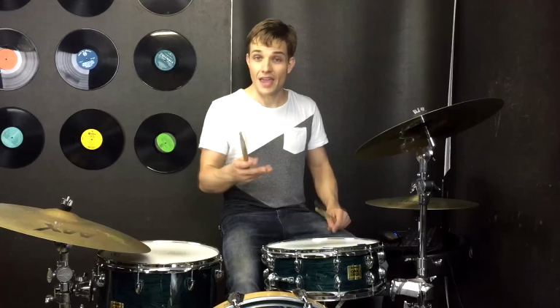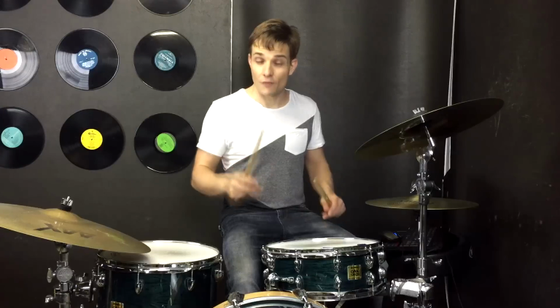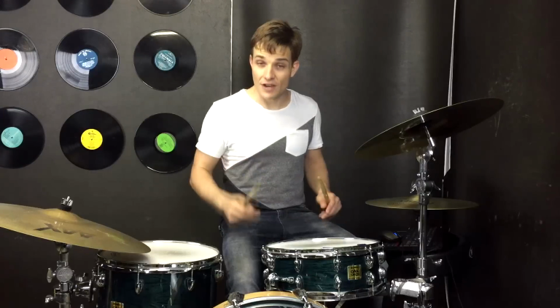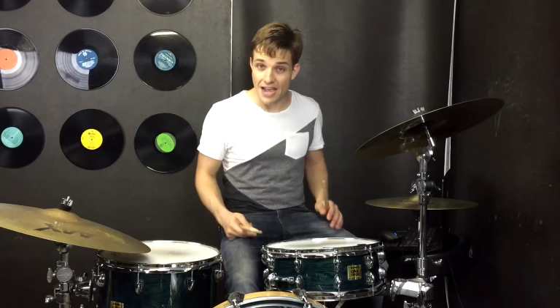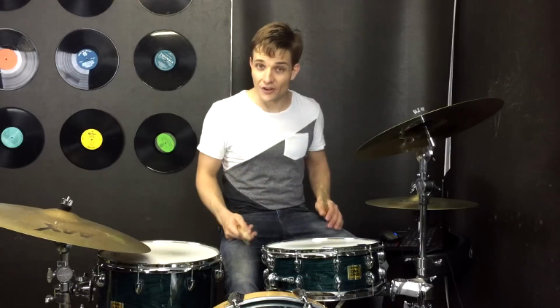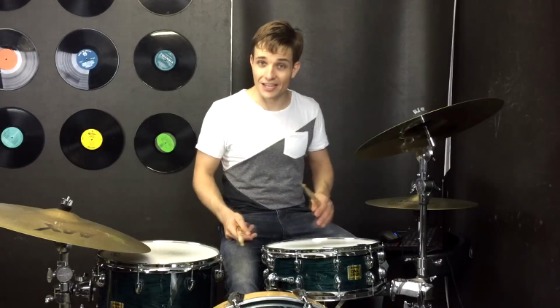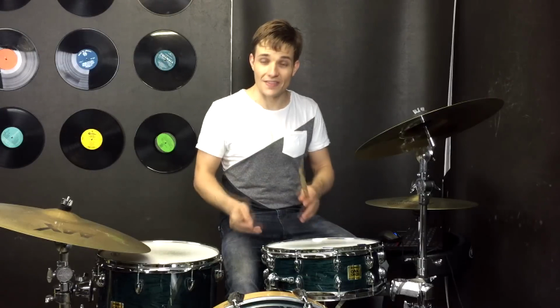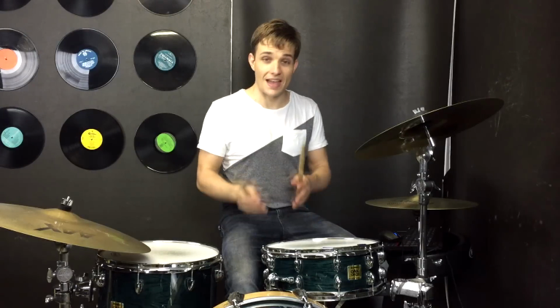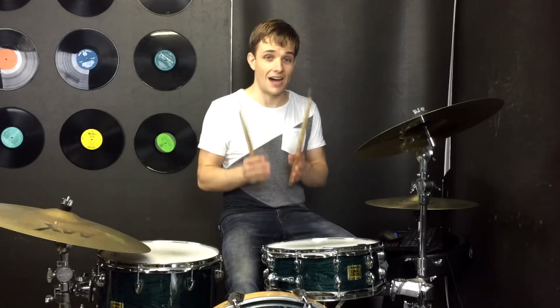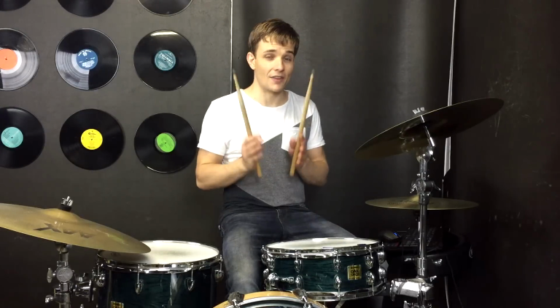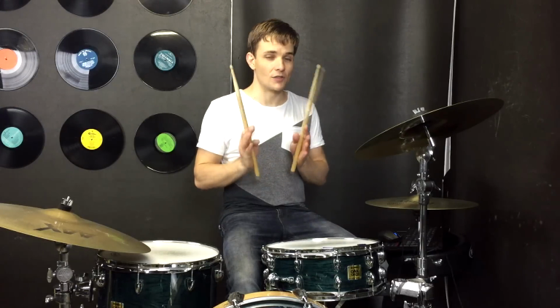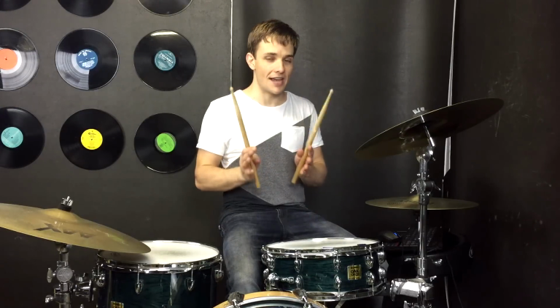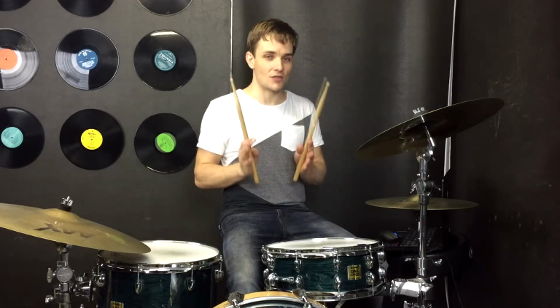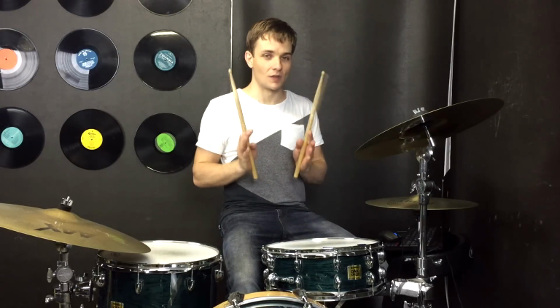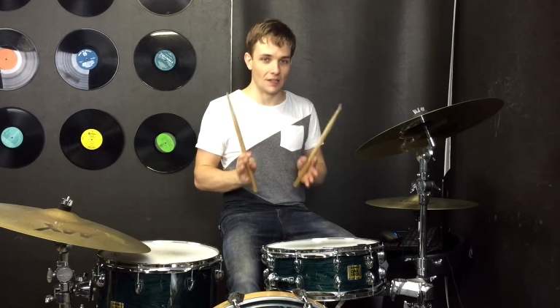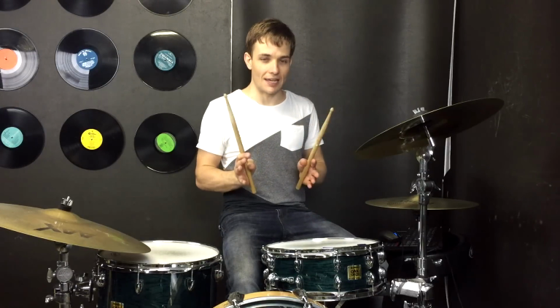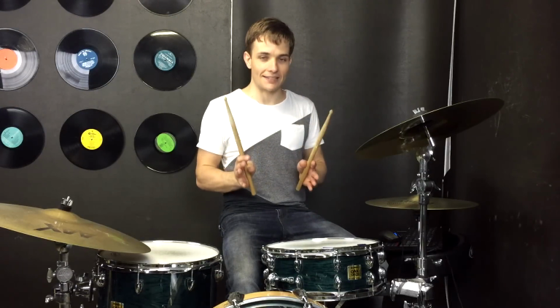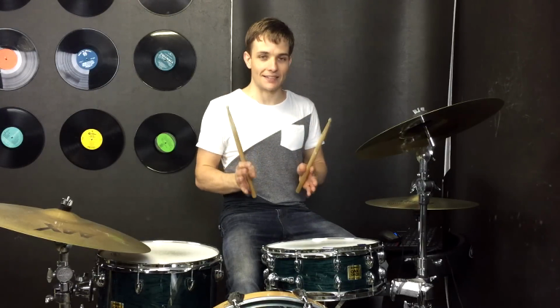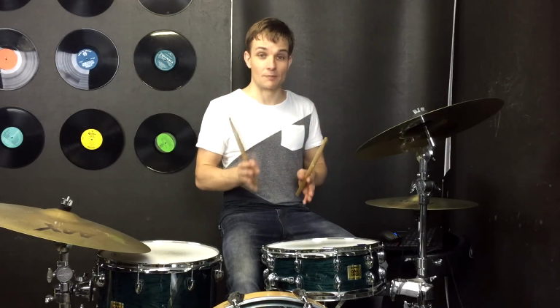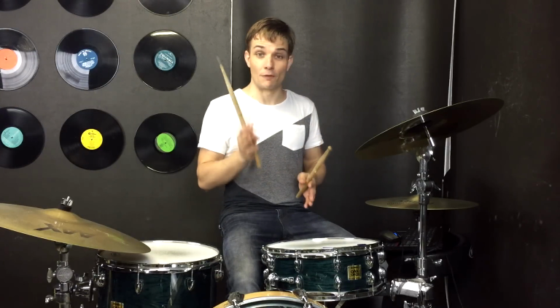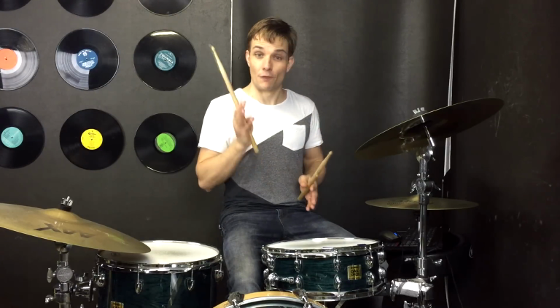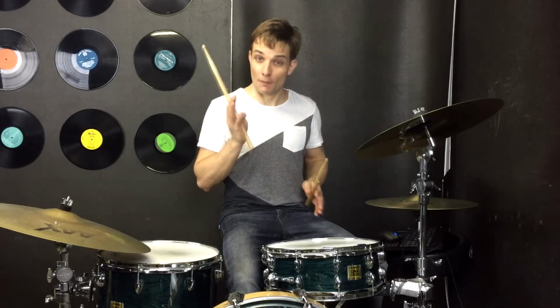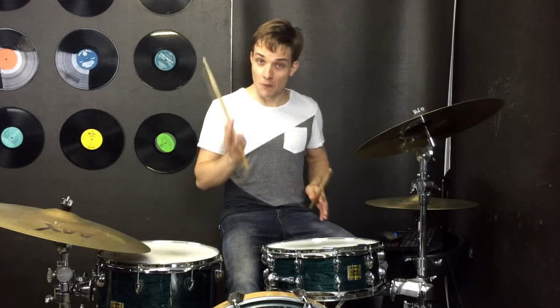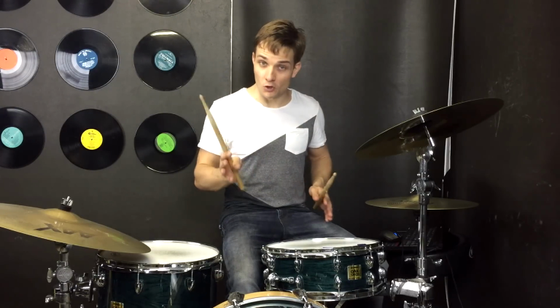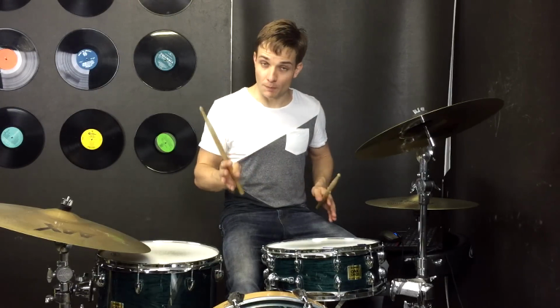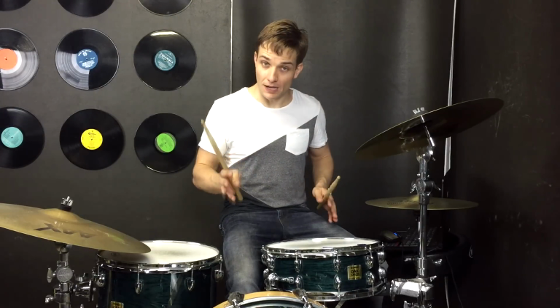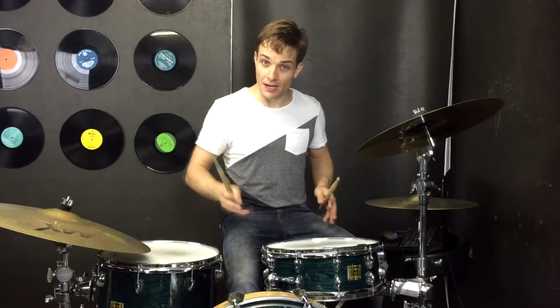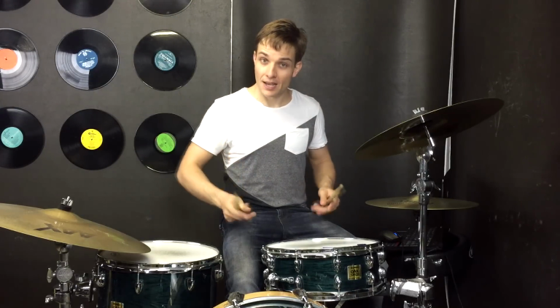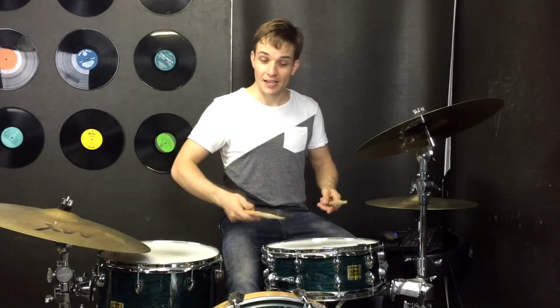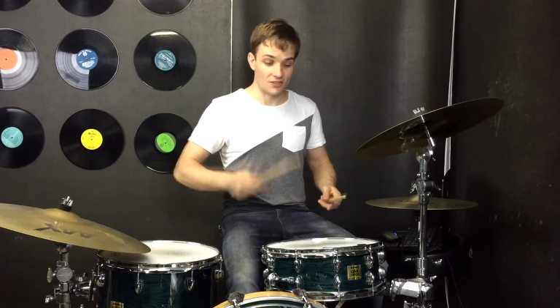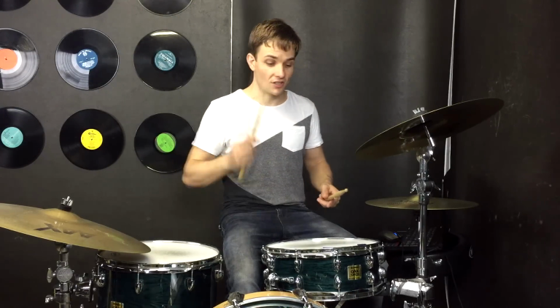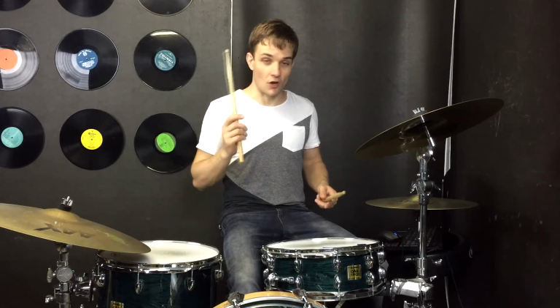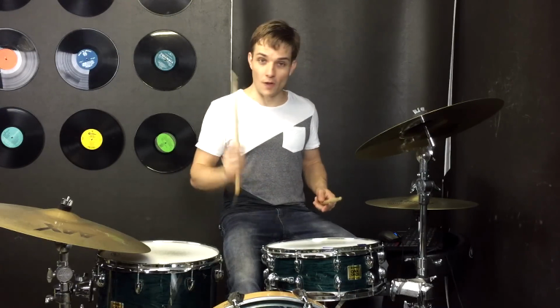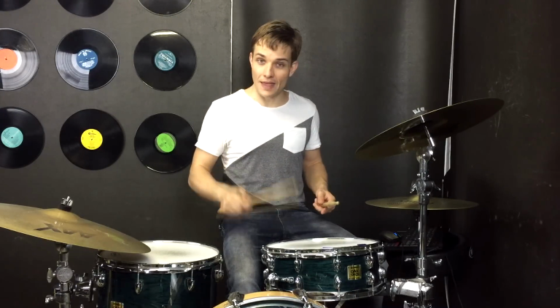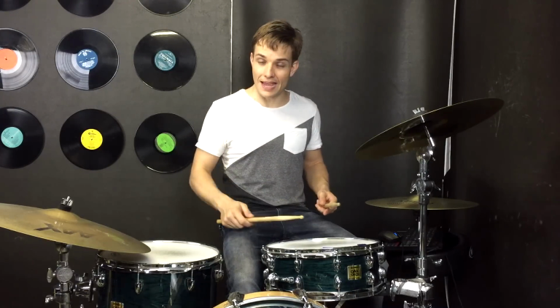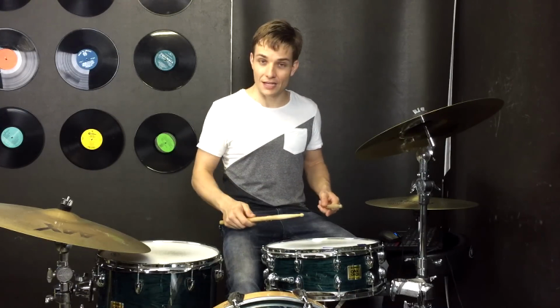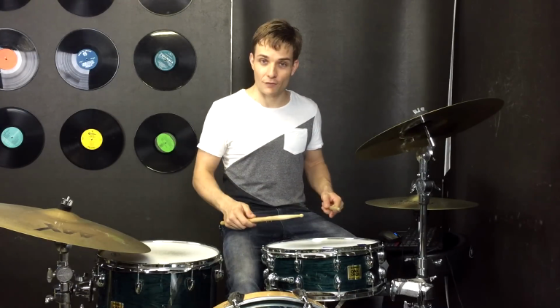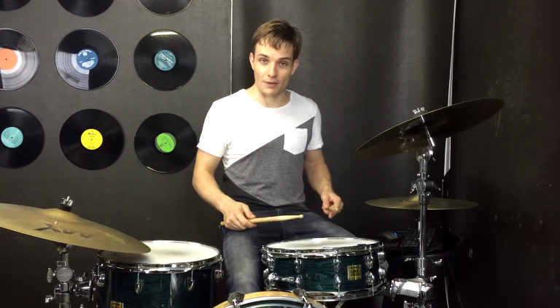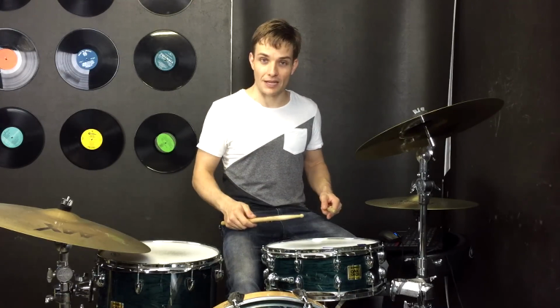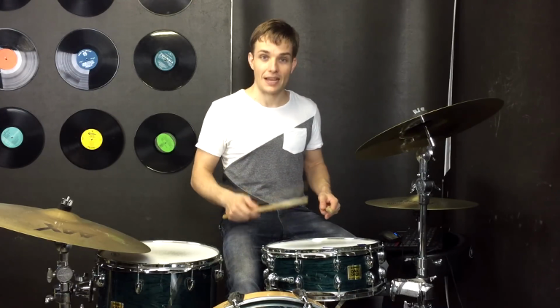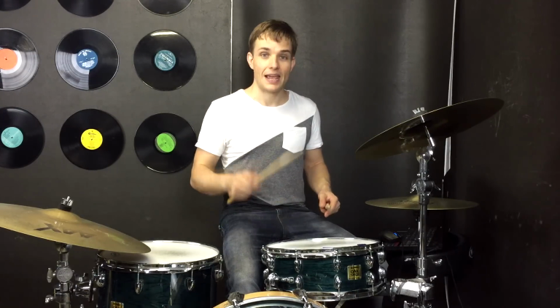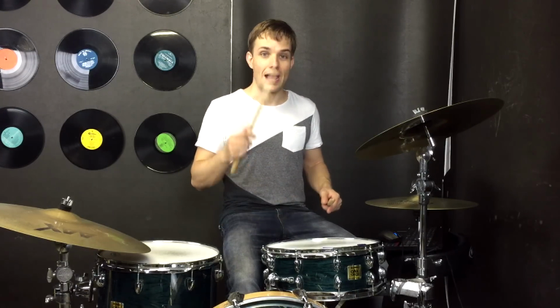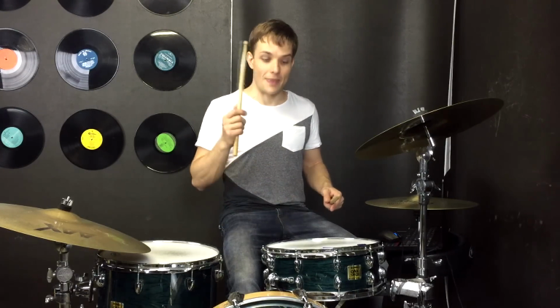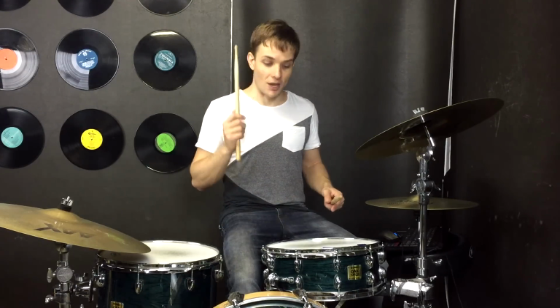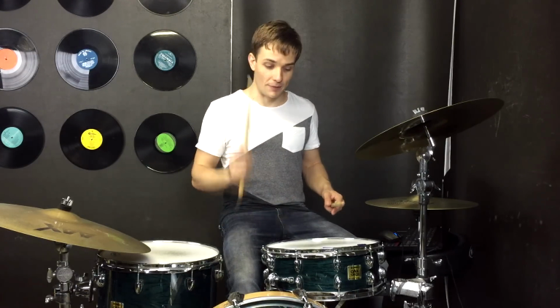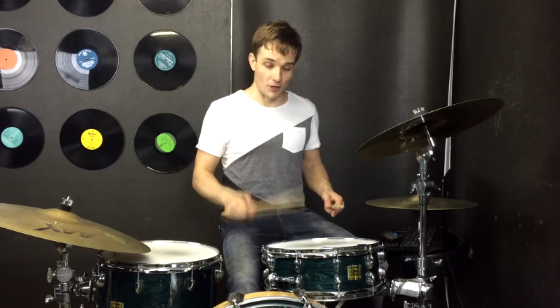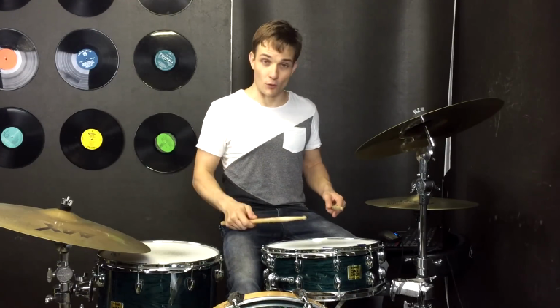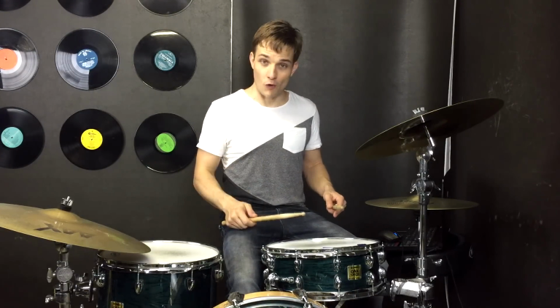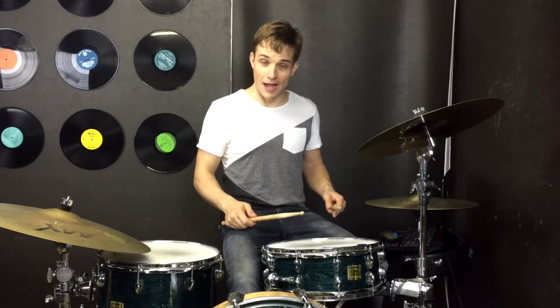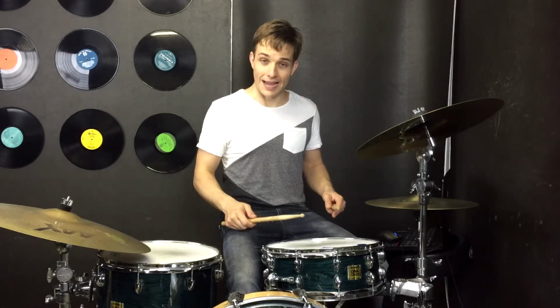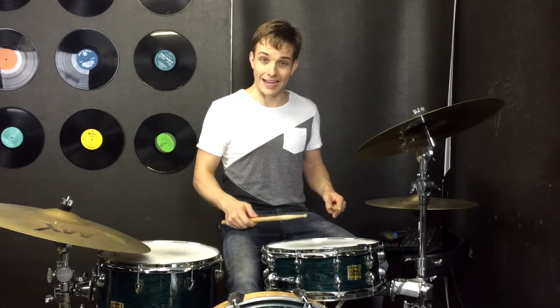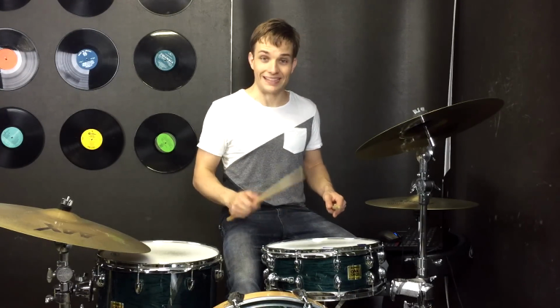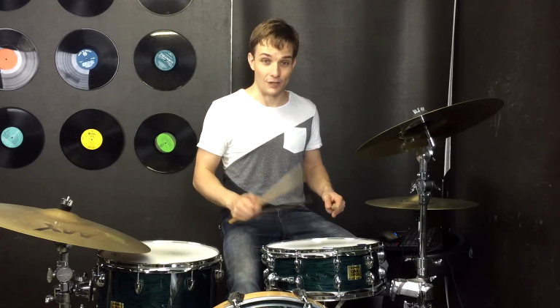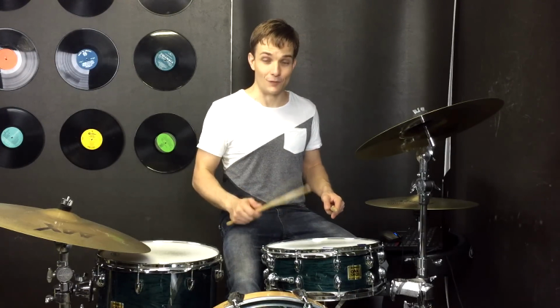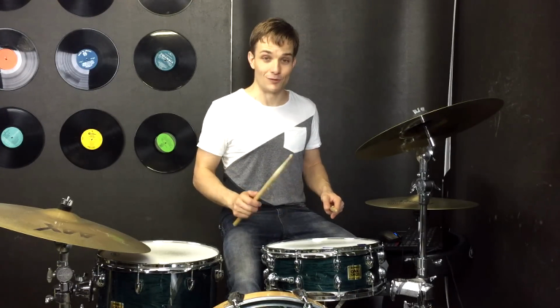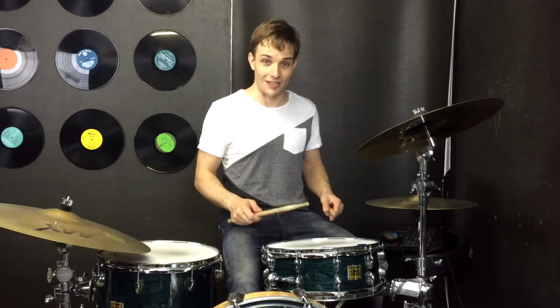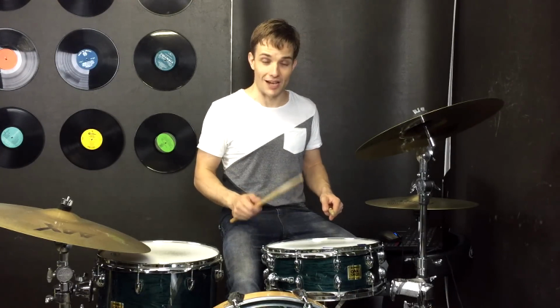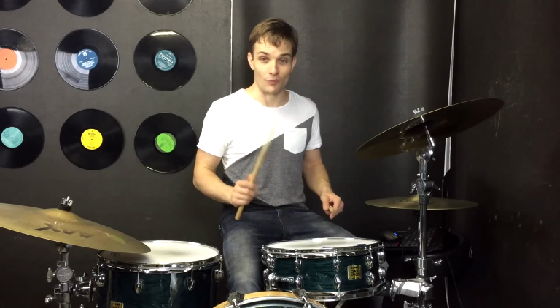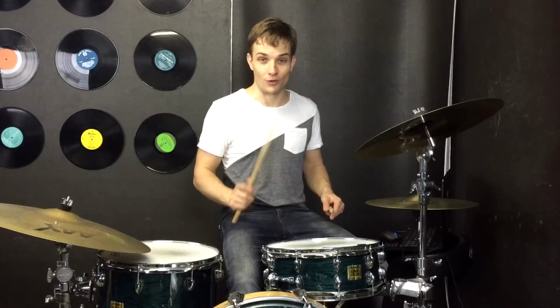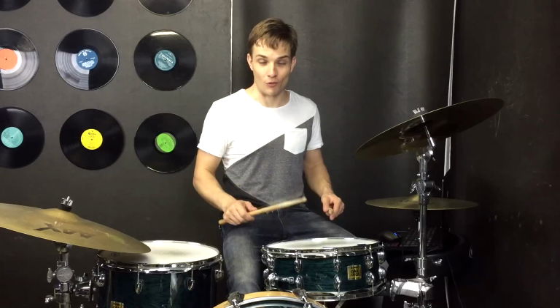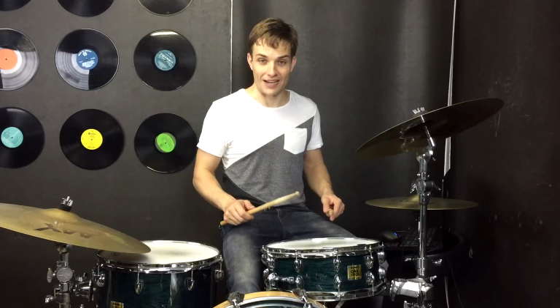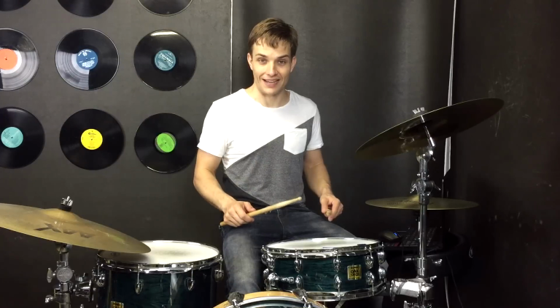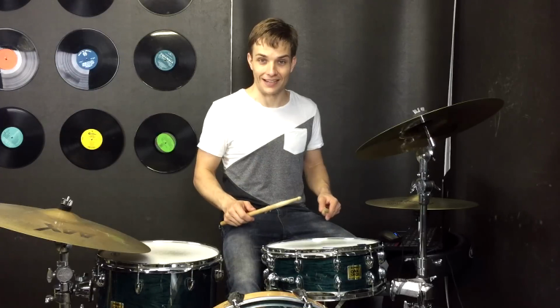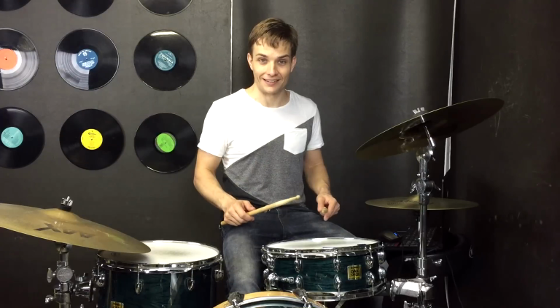Every now and again there are those extra little accents, but for the most part it's just on the 'and' of the beat, and that'll be on the right hand if you start with your right hand.